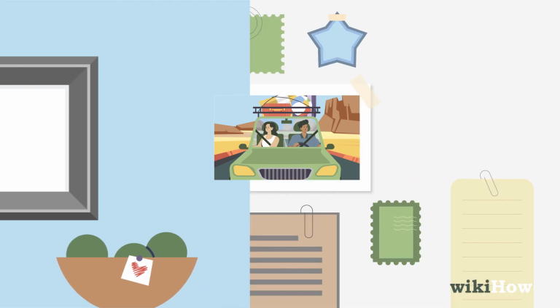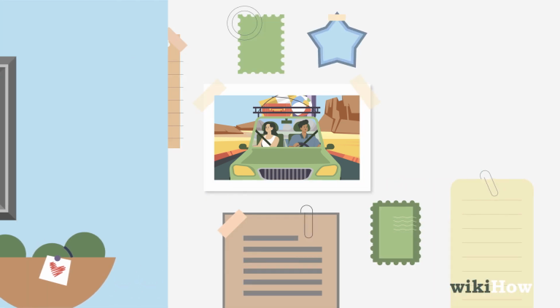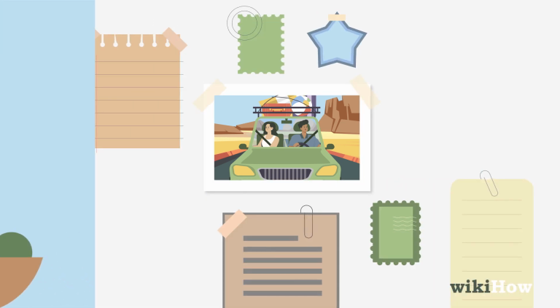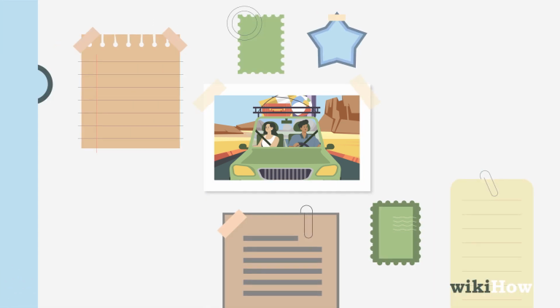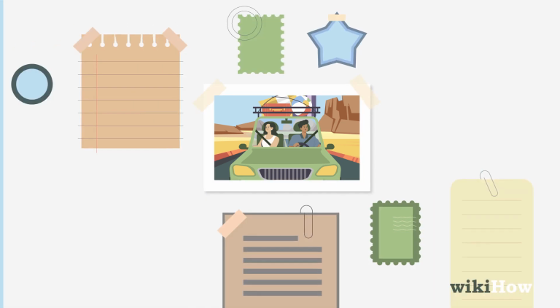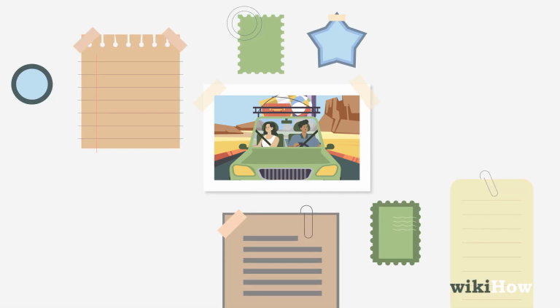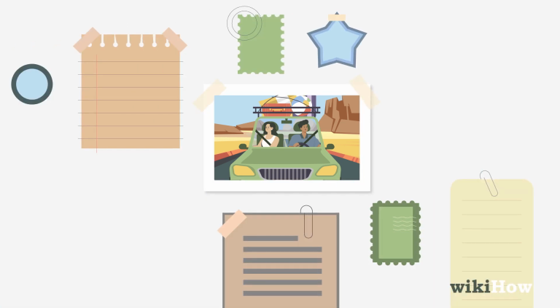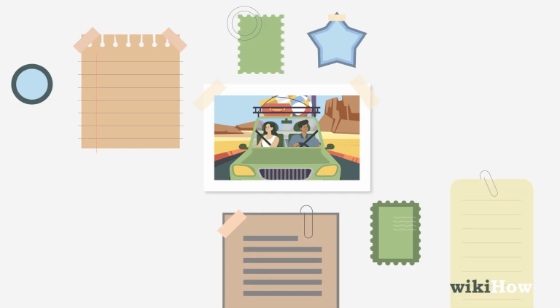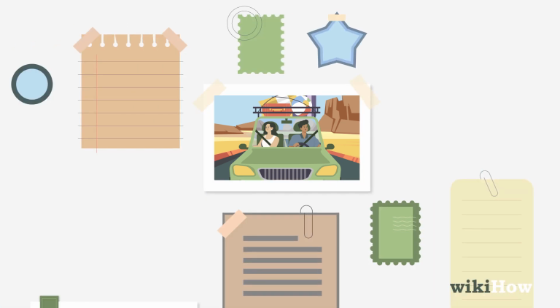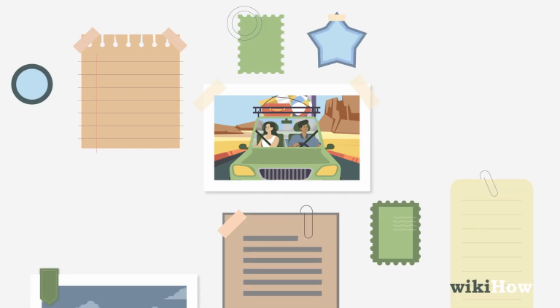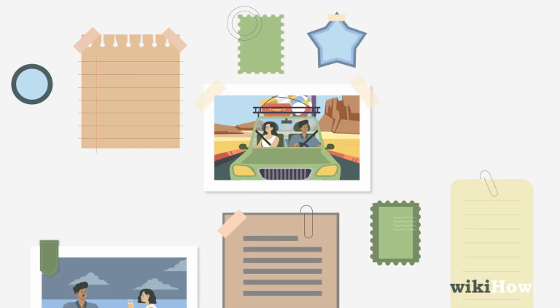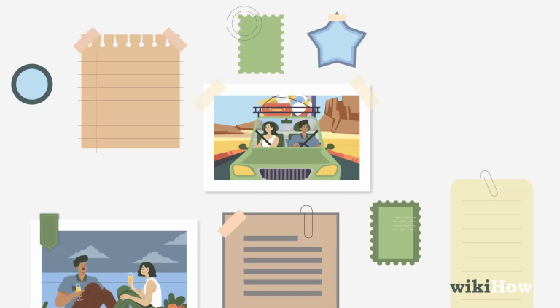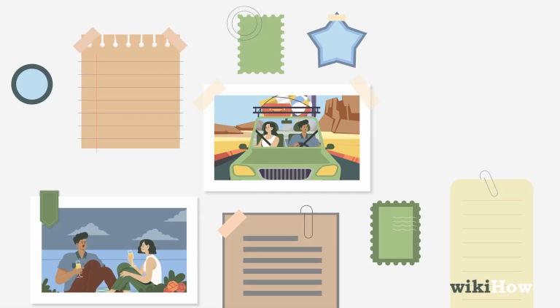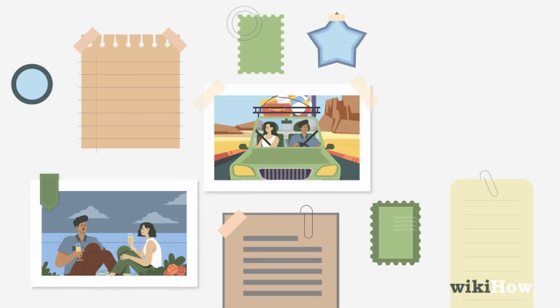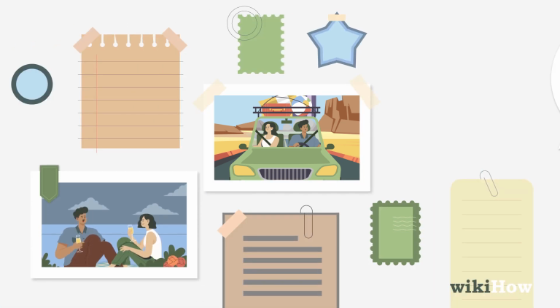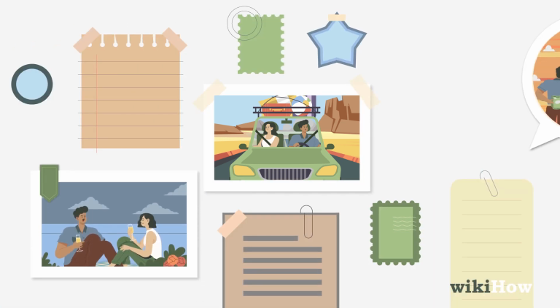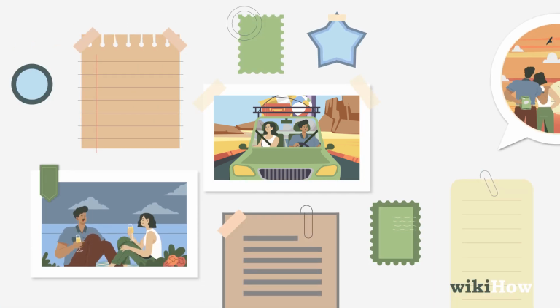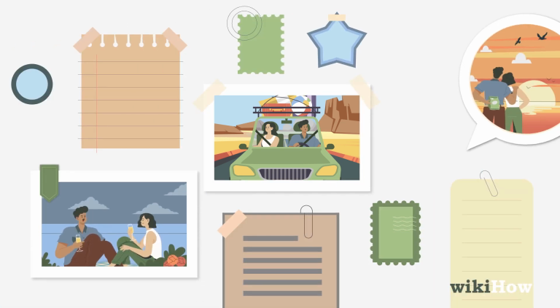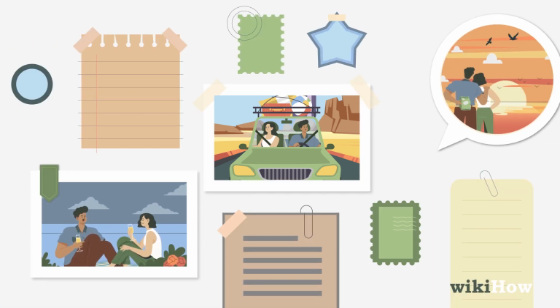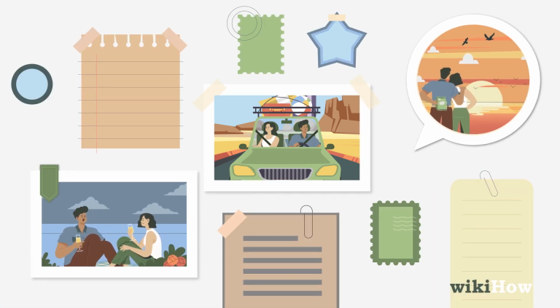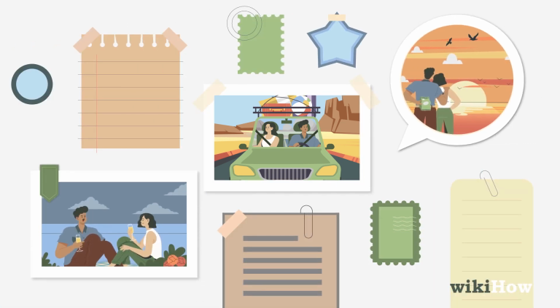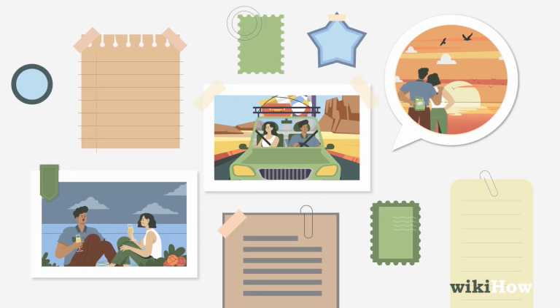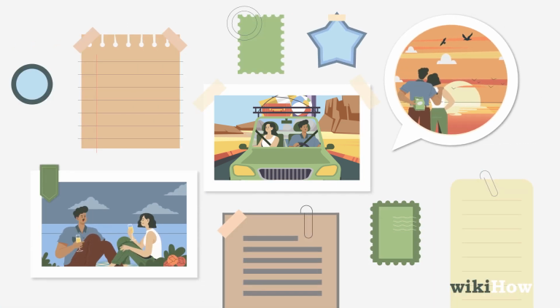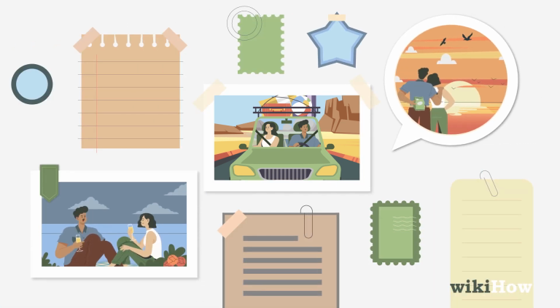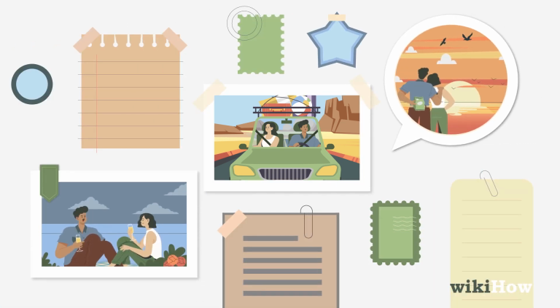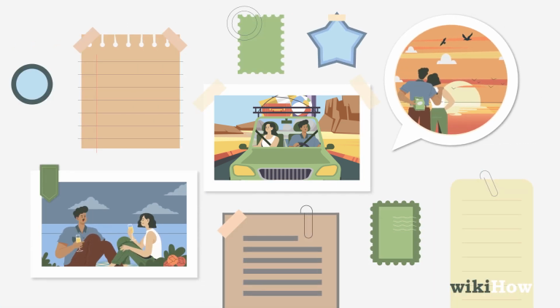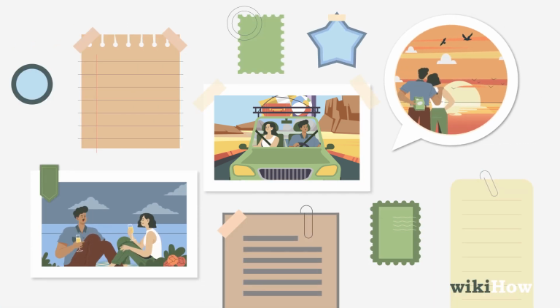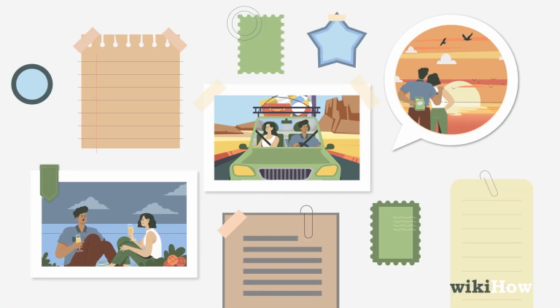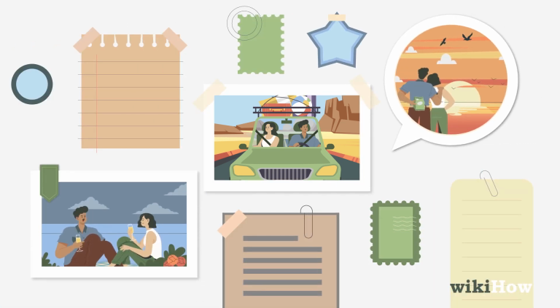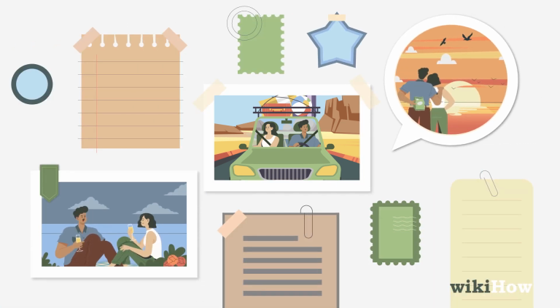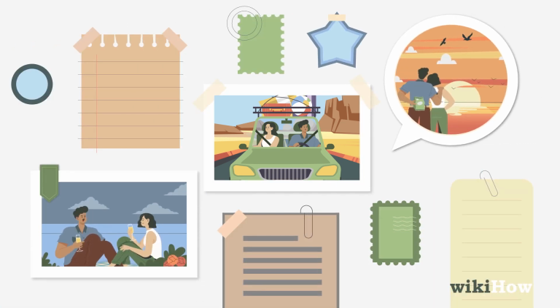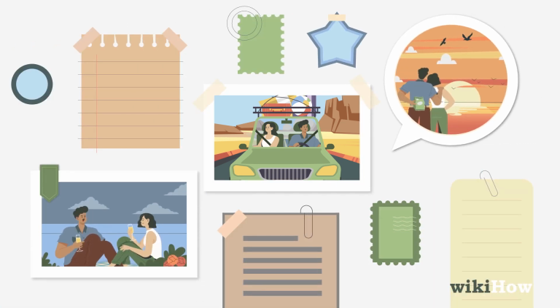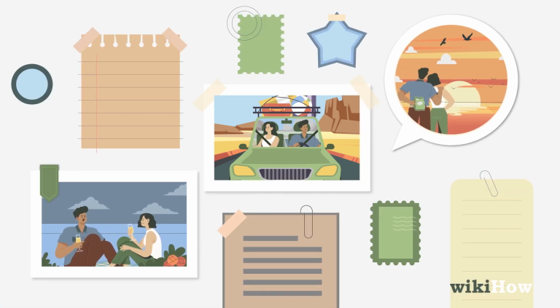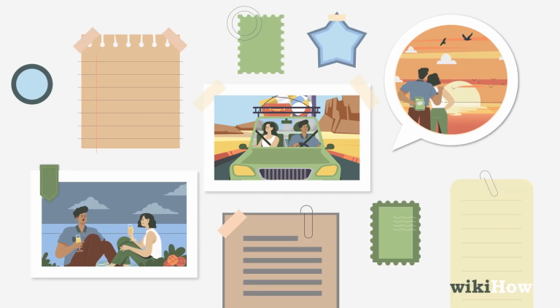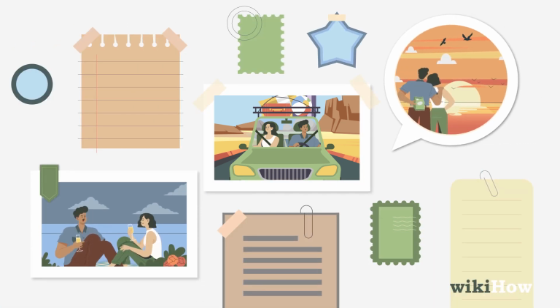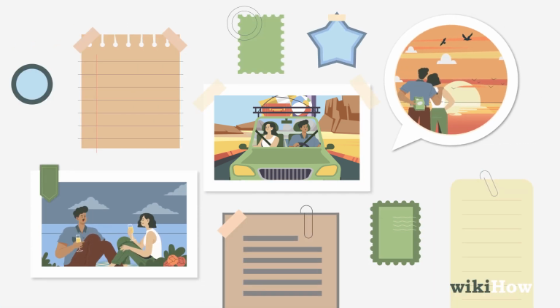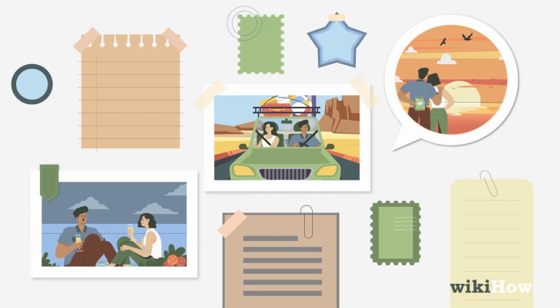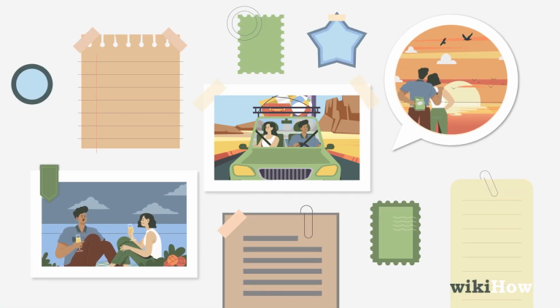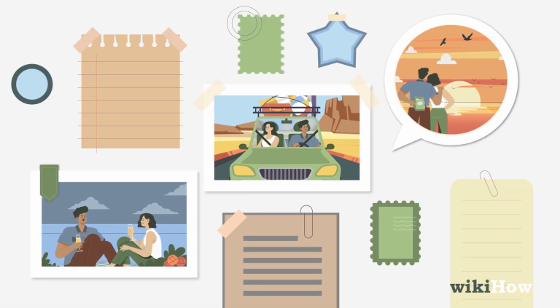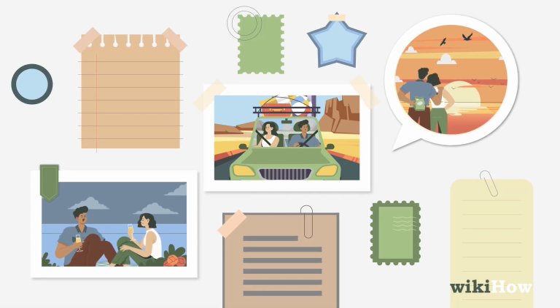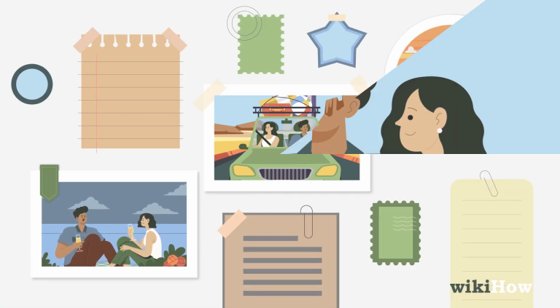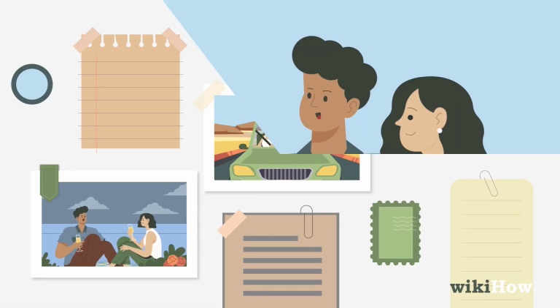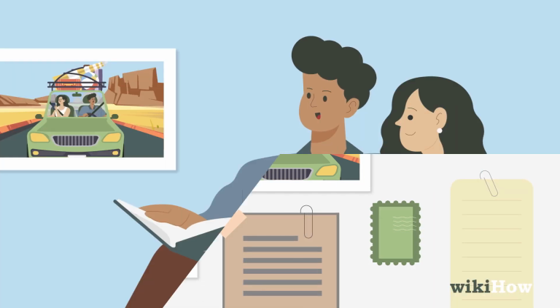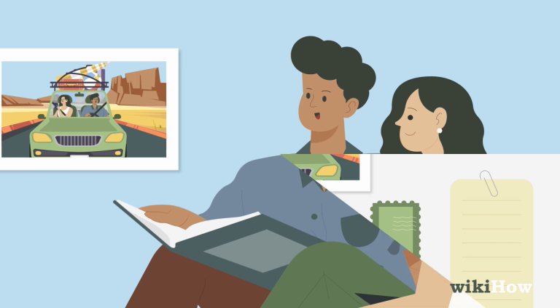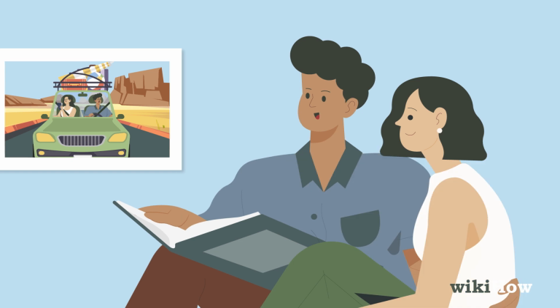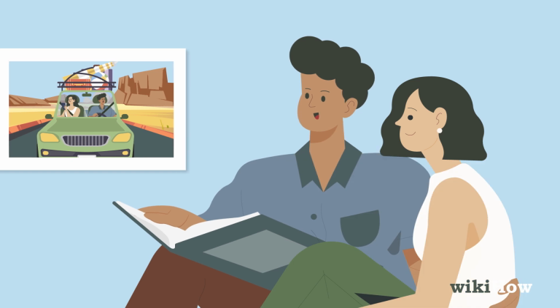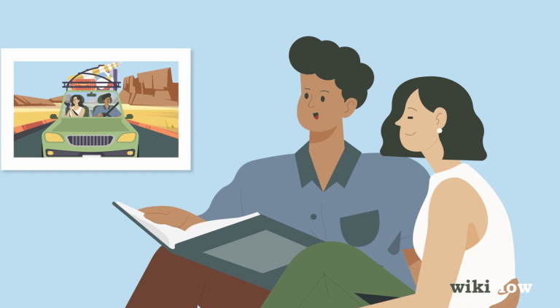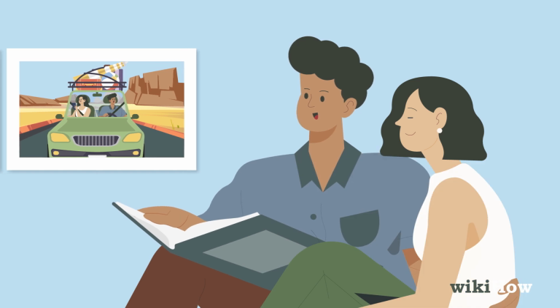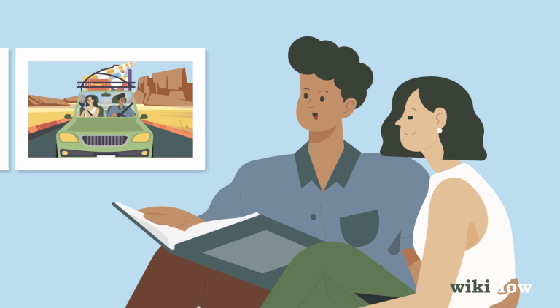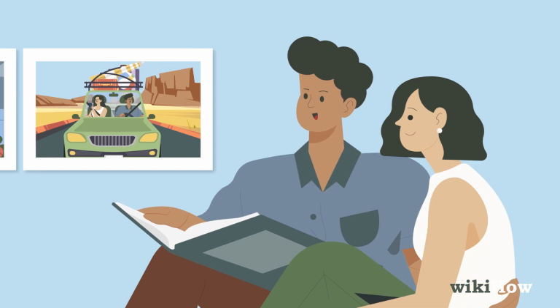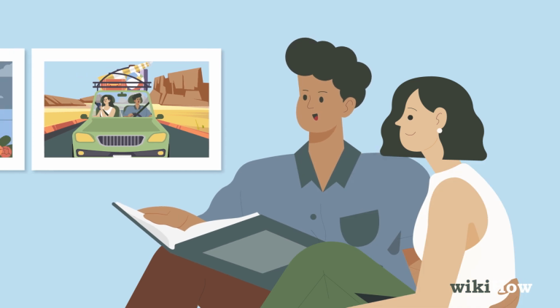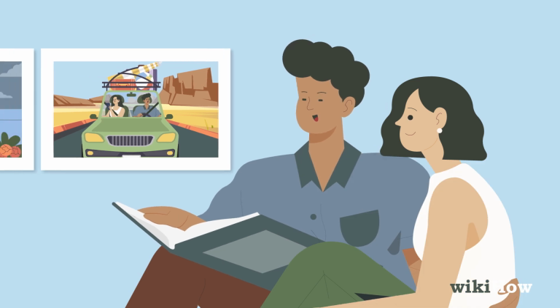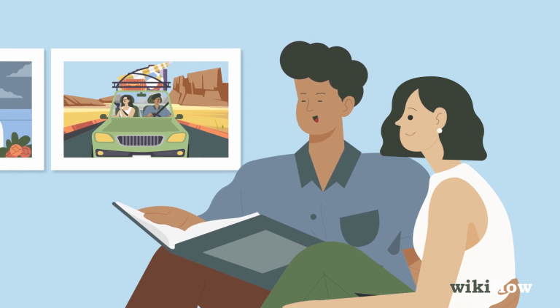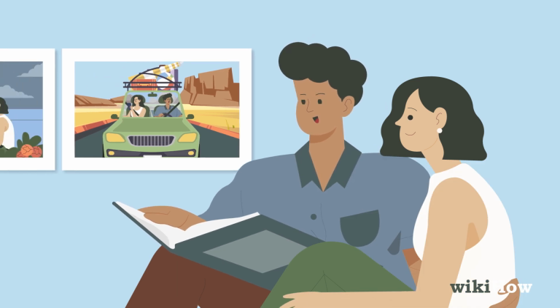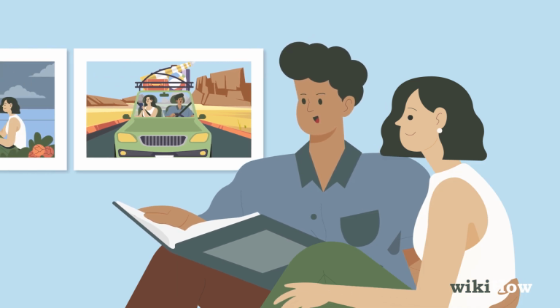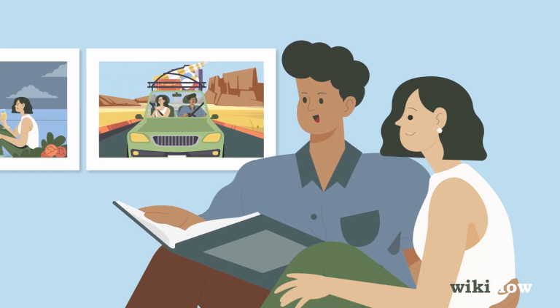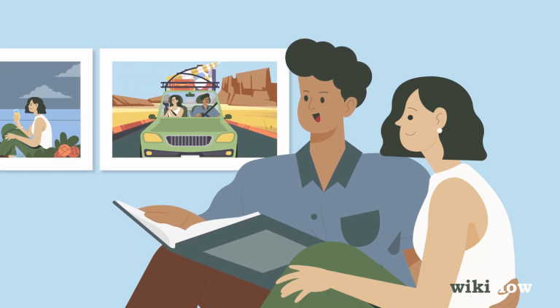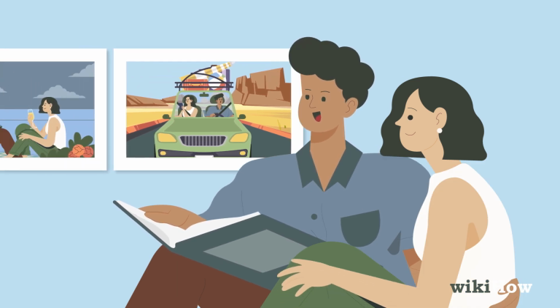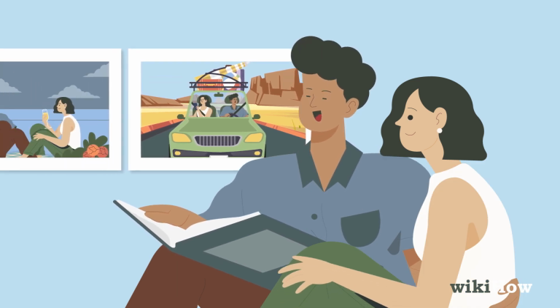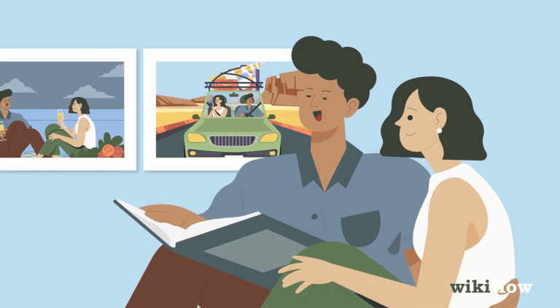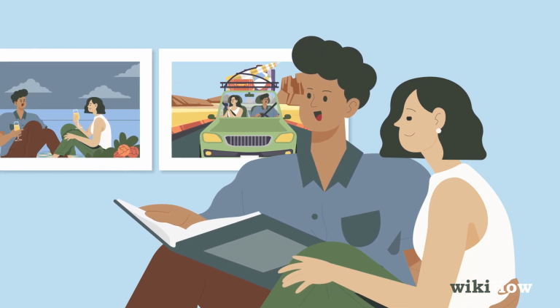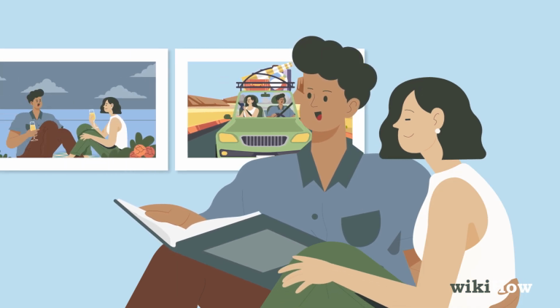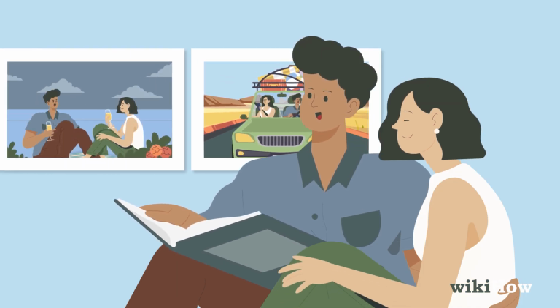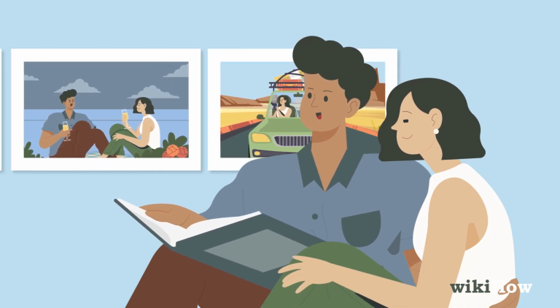Lastly, make a scrapbook filled with fun memories, and spend time looking through it together.